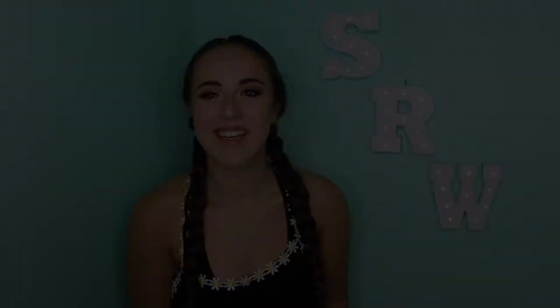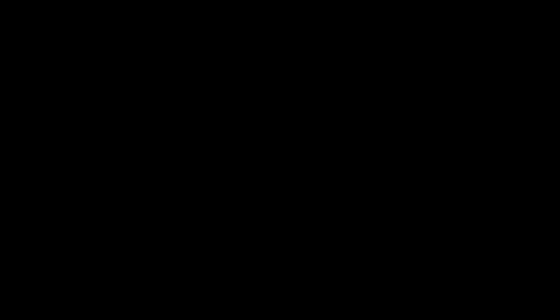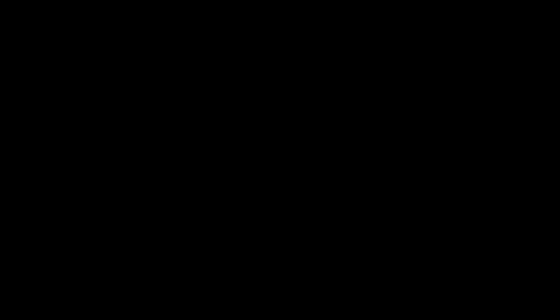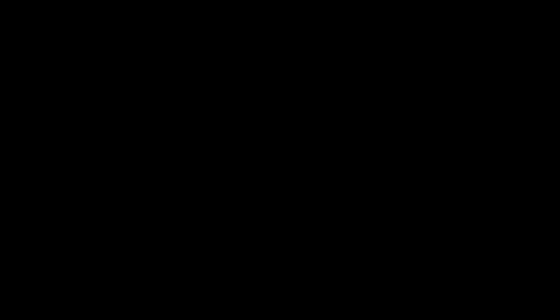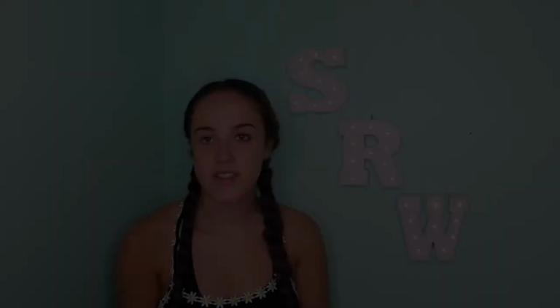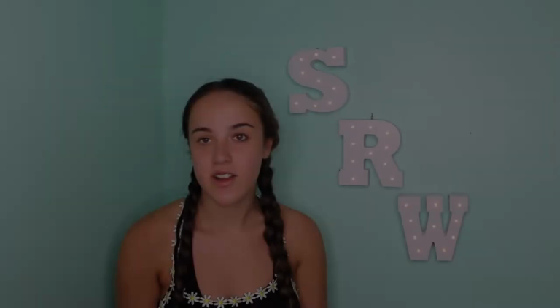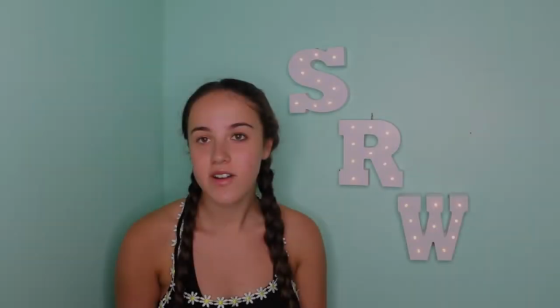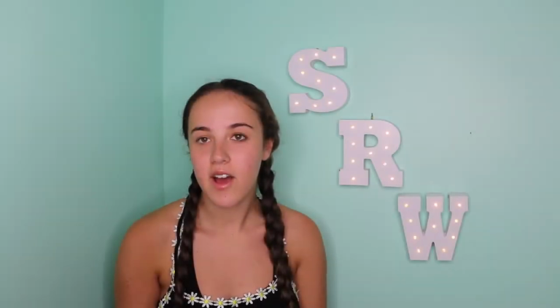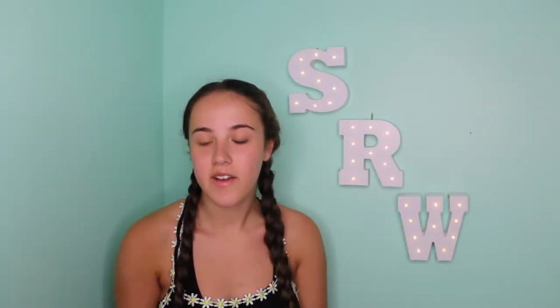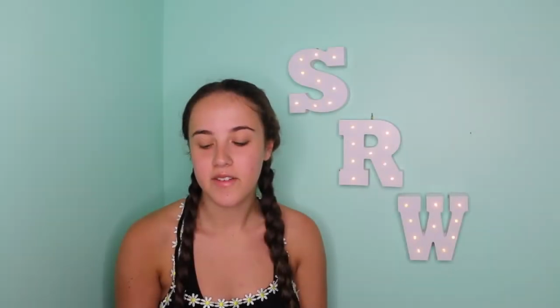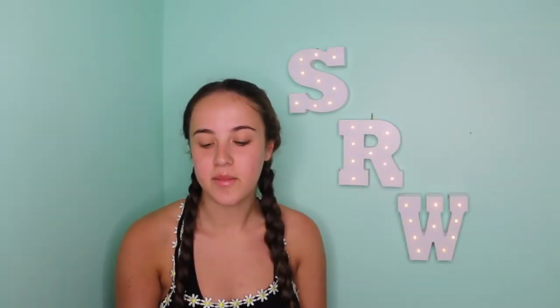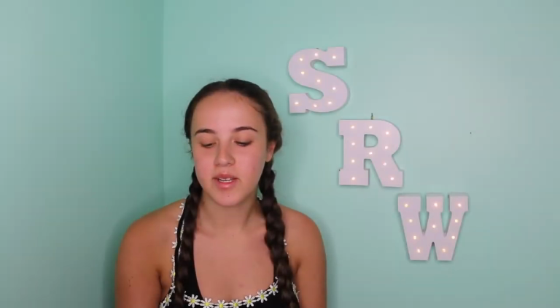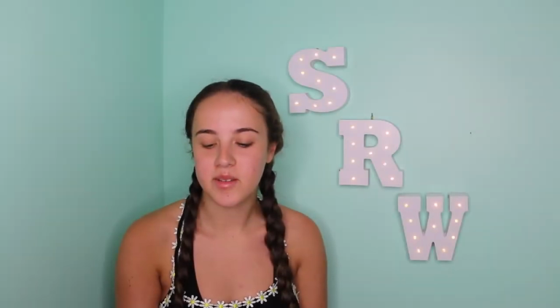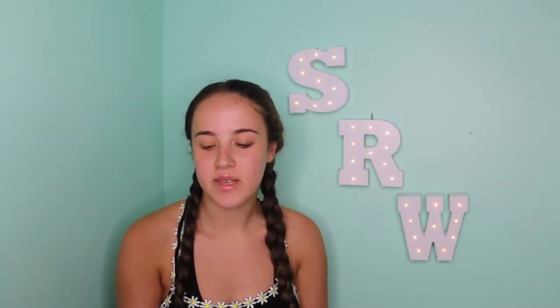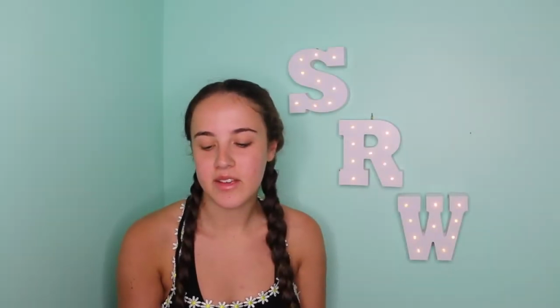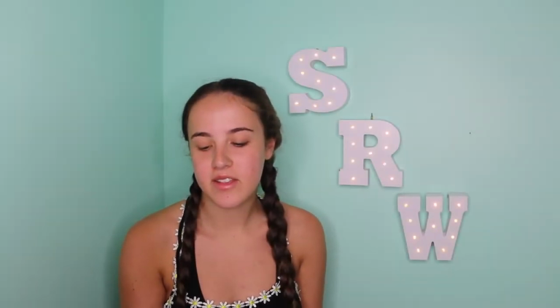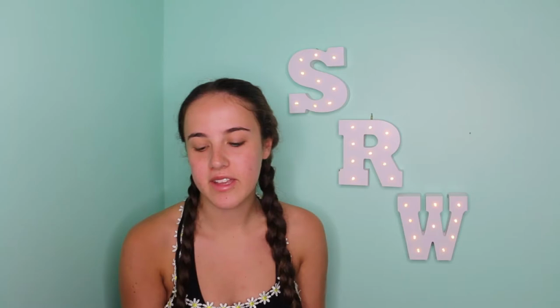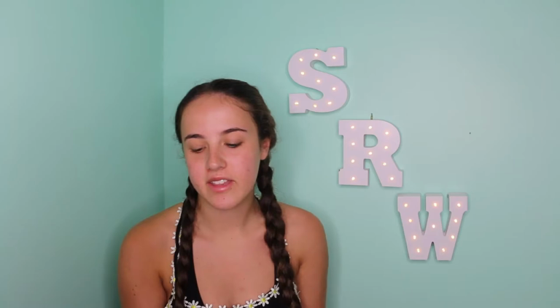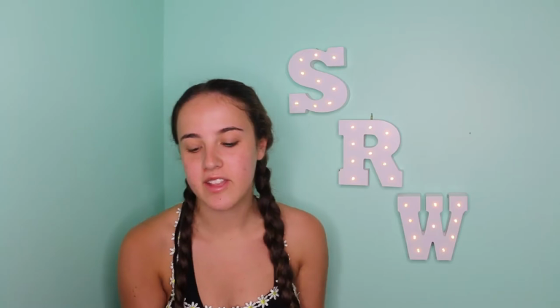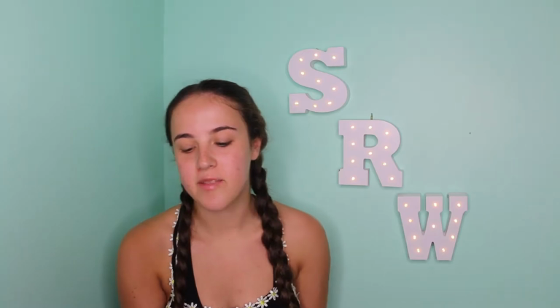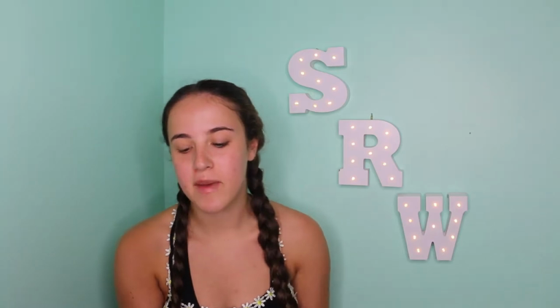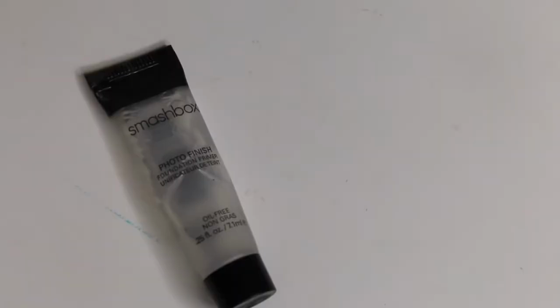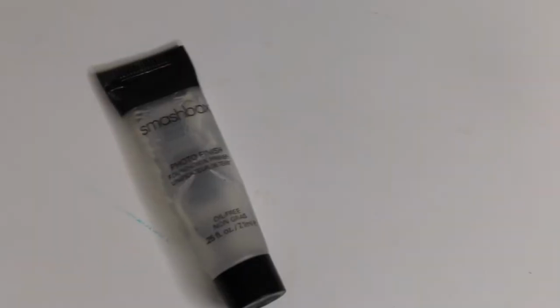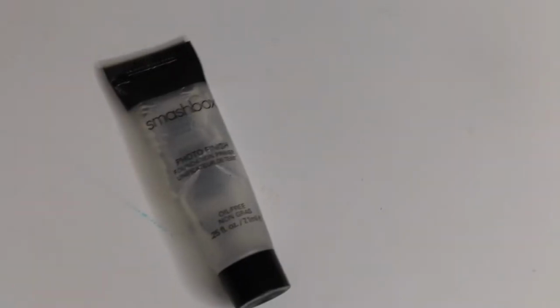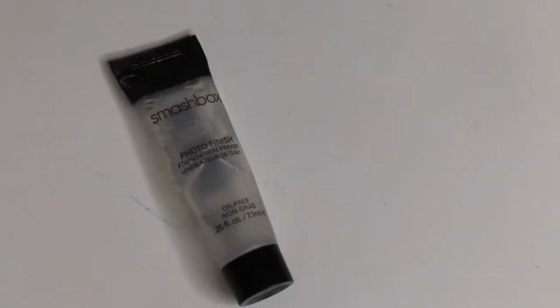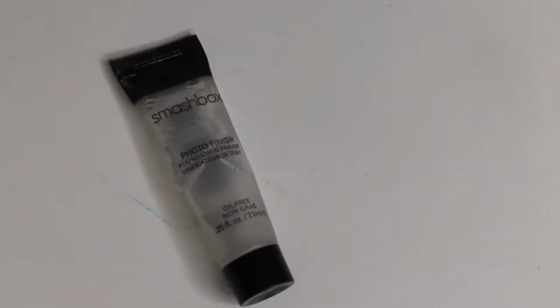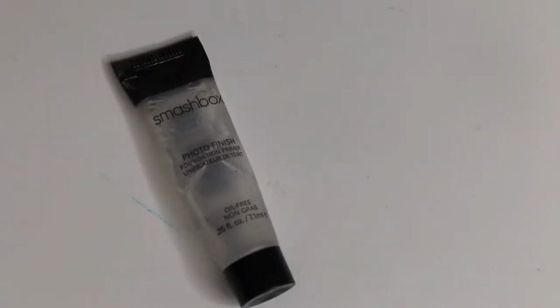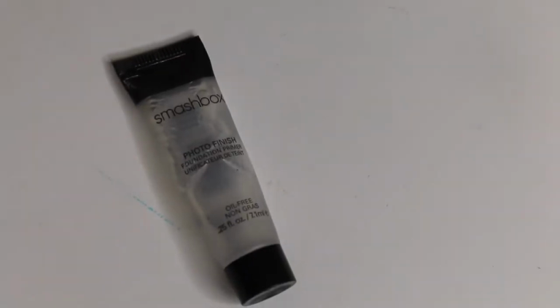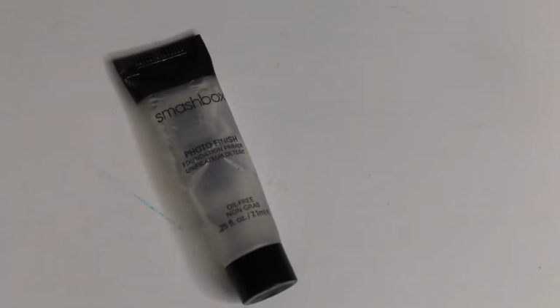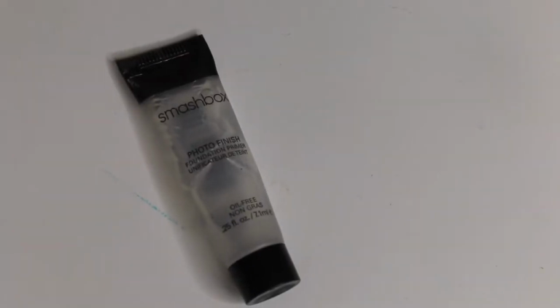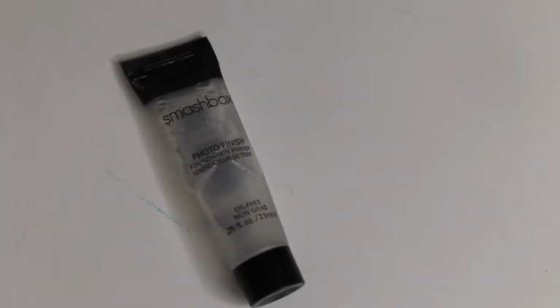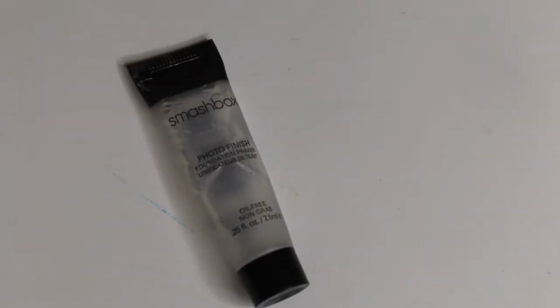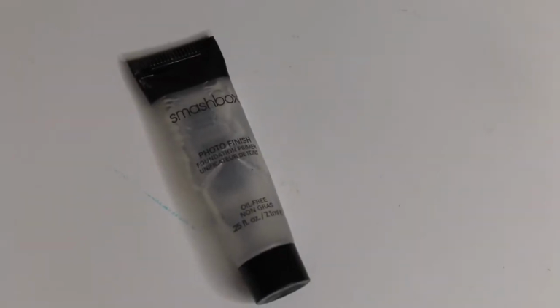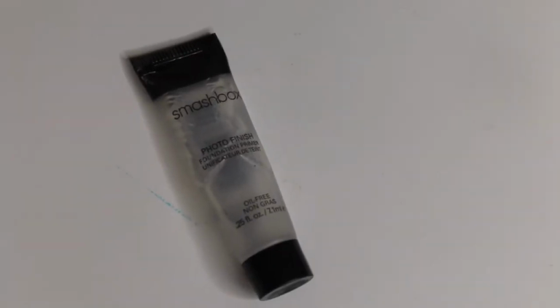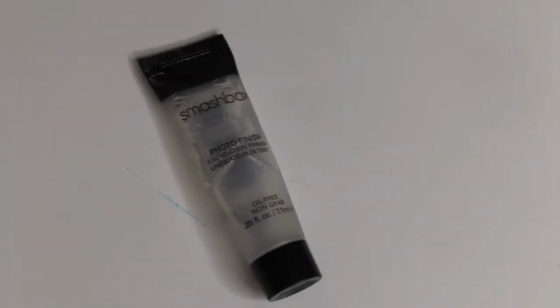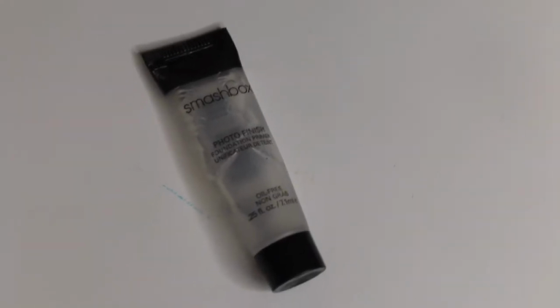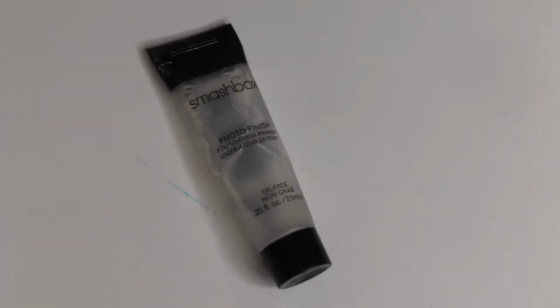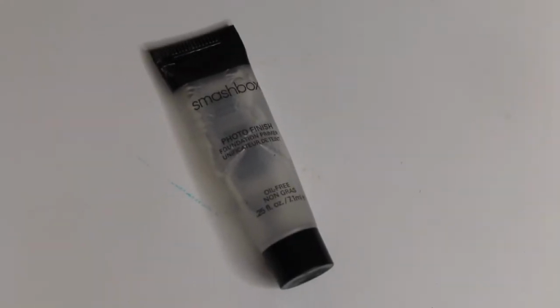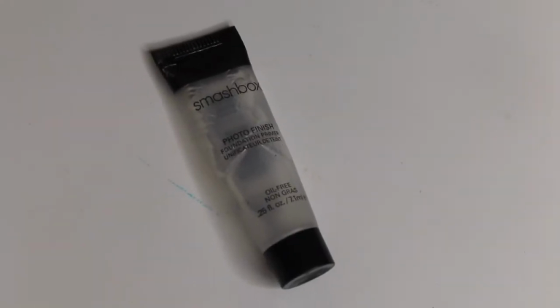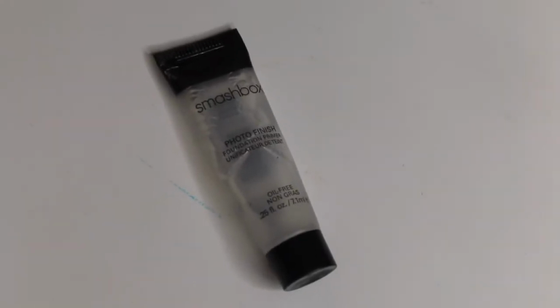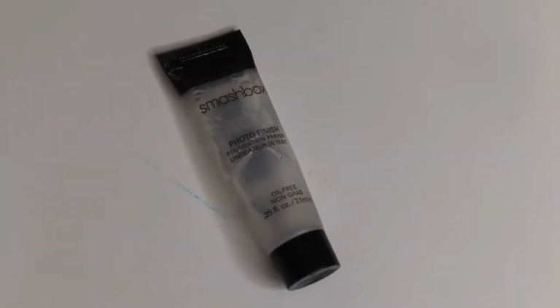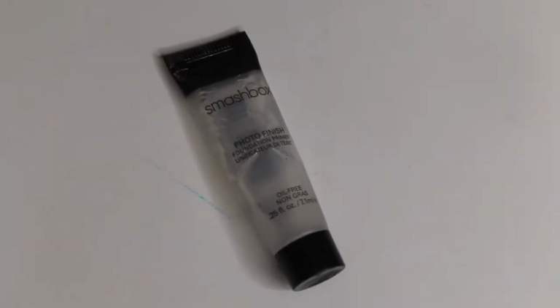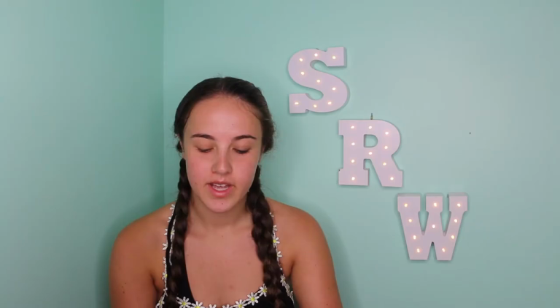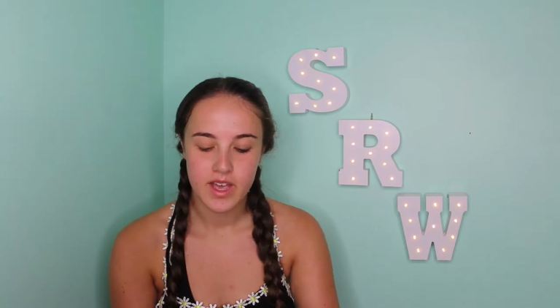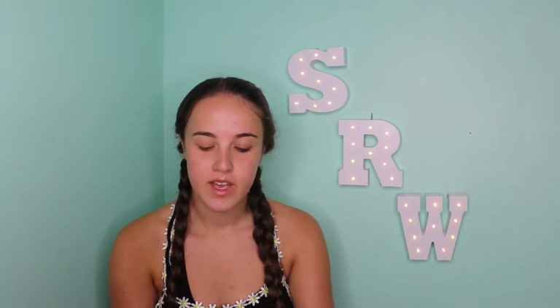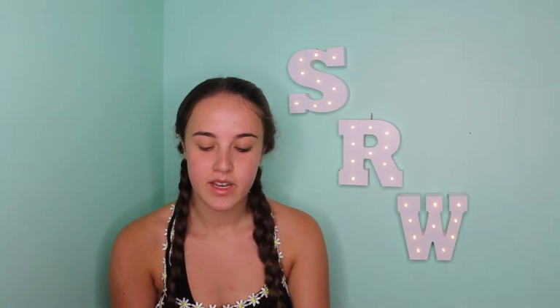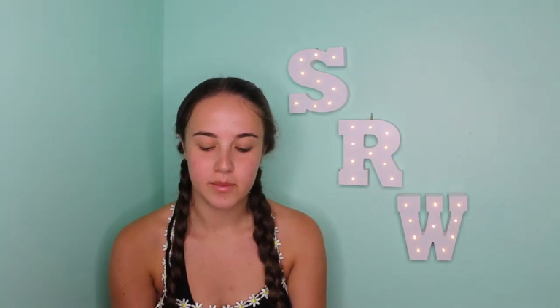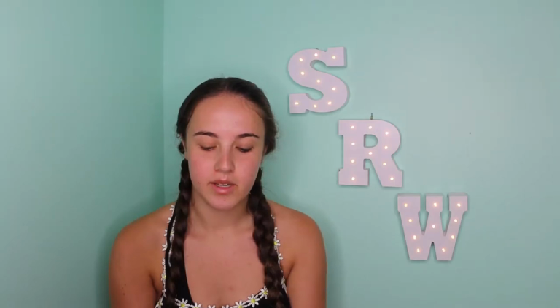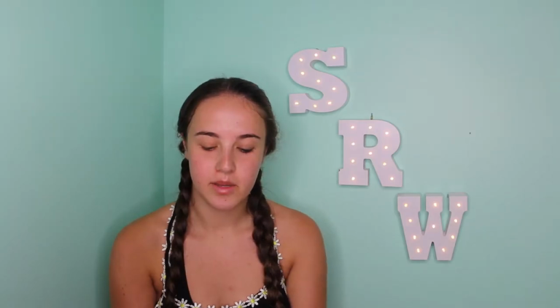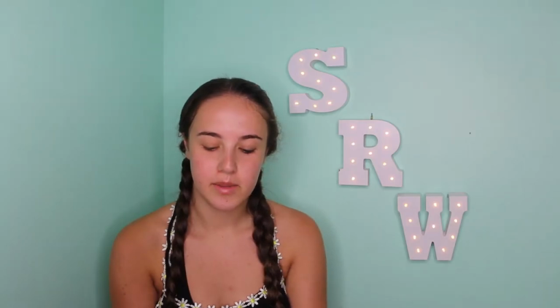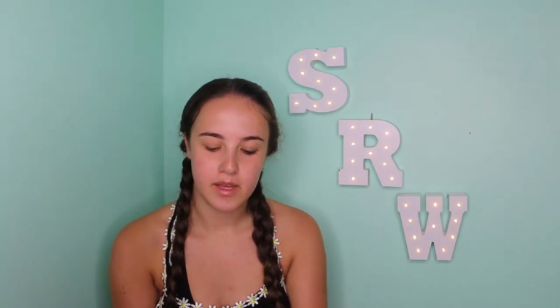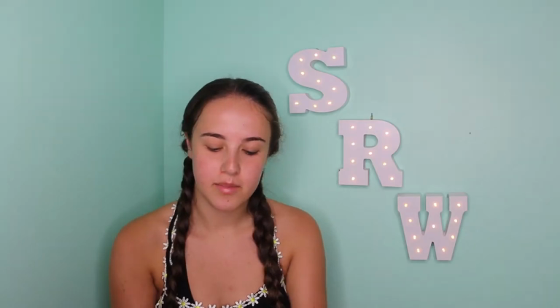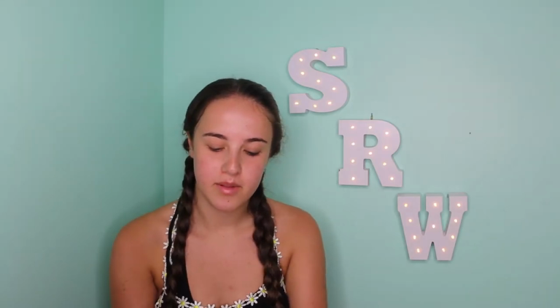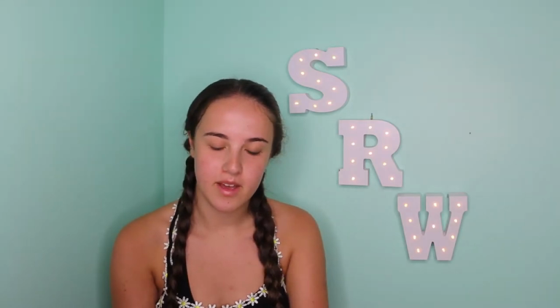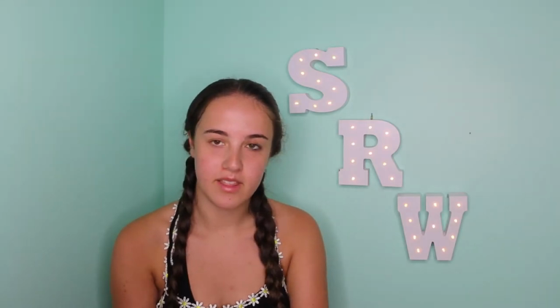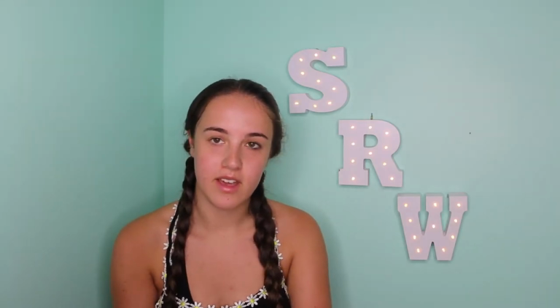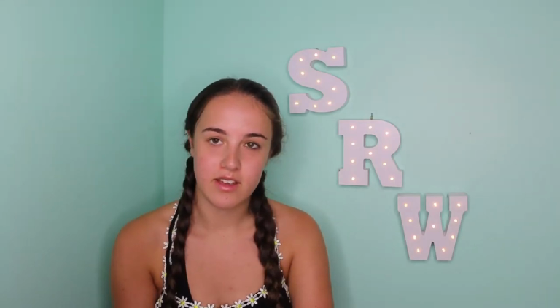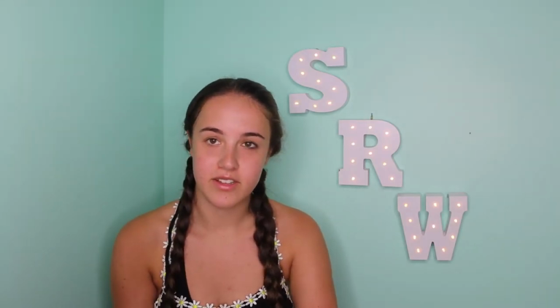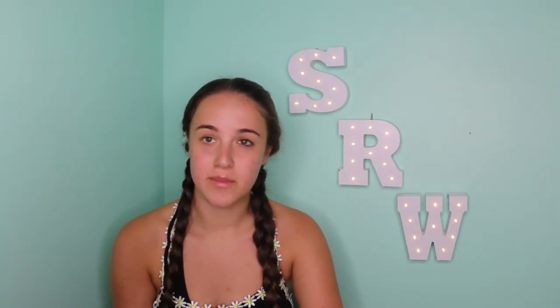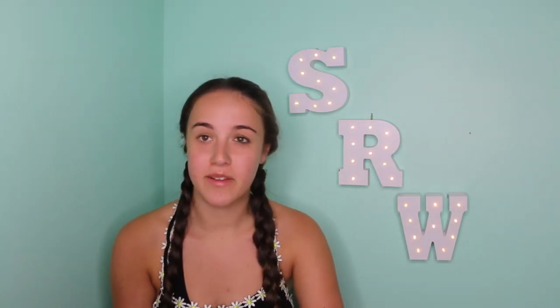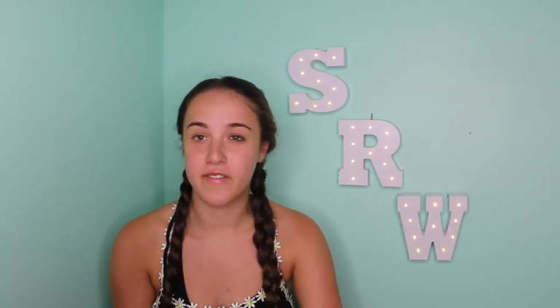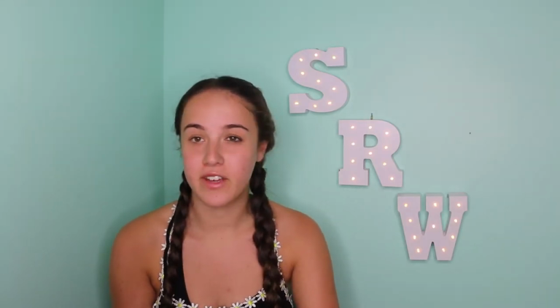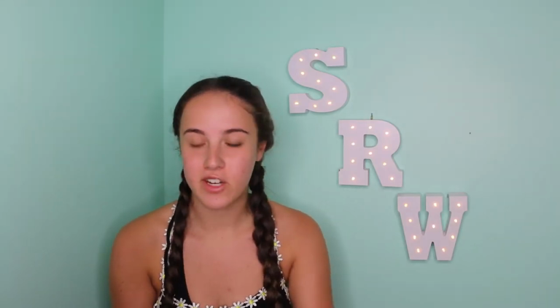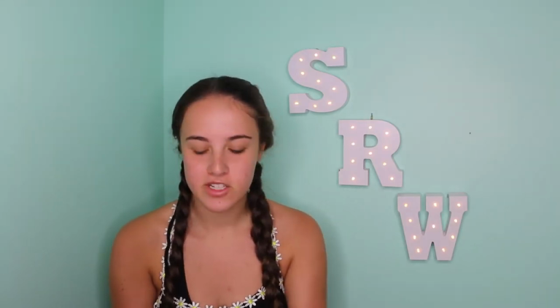To start off, I'm going to be using the Smashbox Photo Finish Foundation Primer. I'm going to be applying that using my fingers.